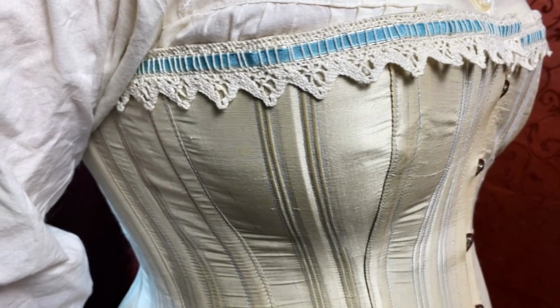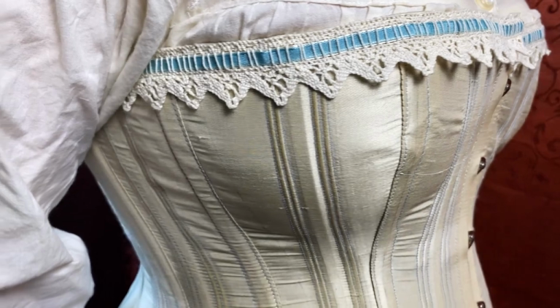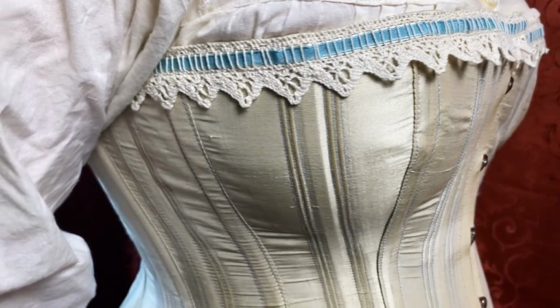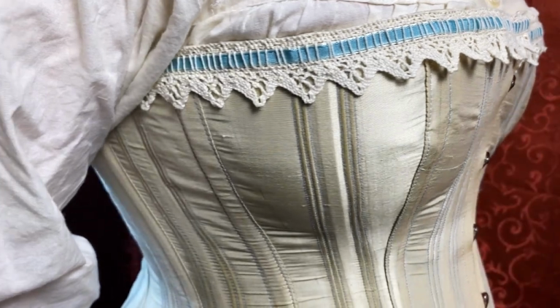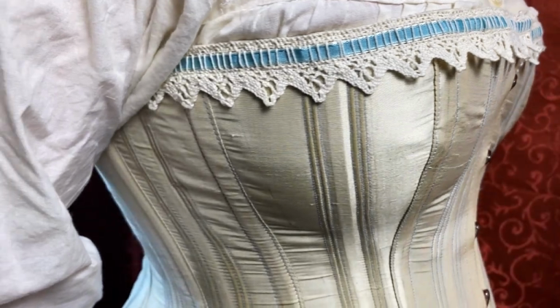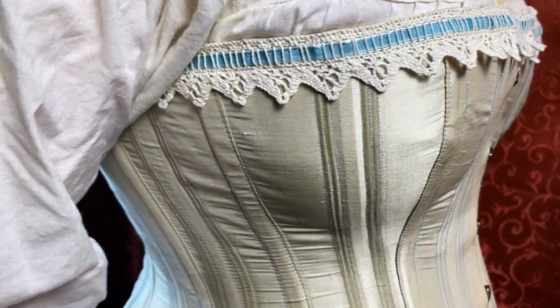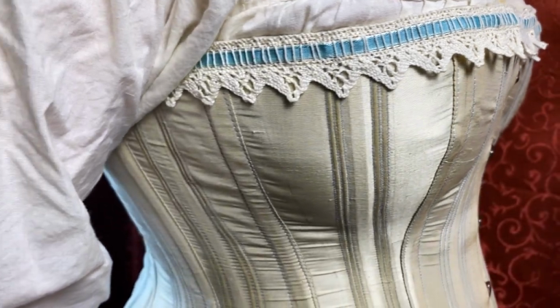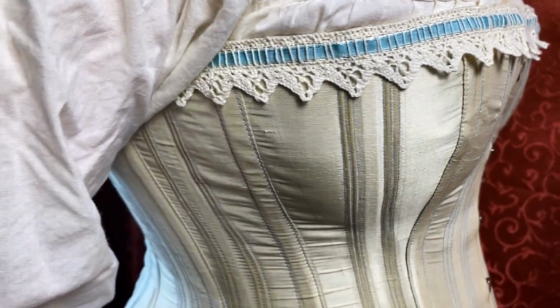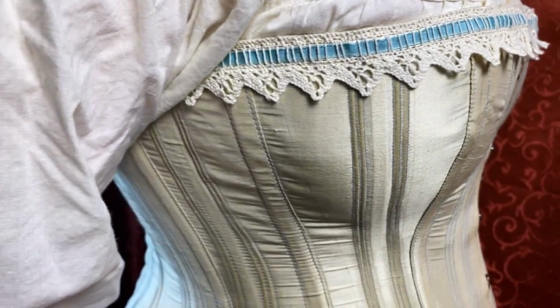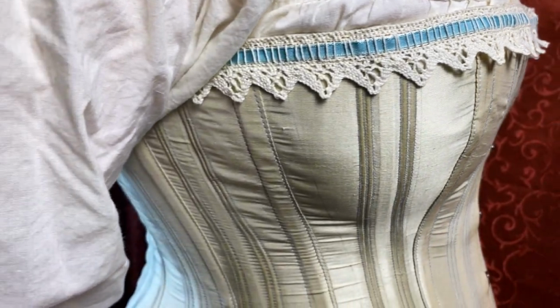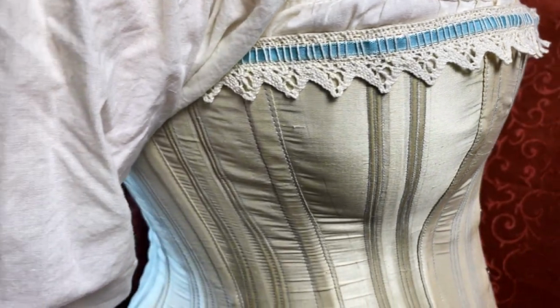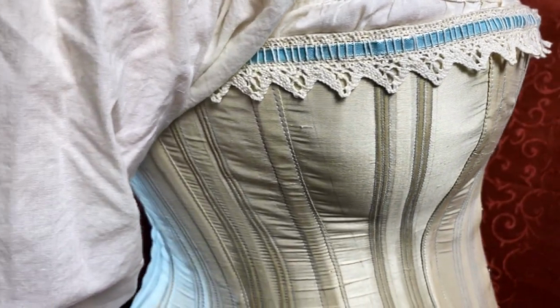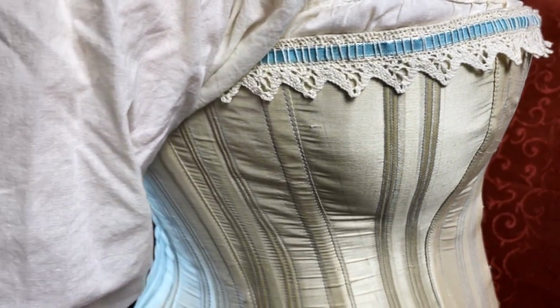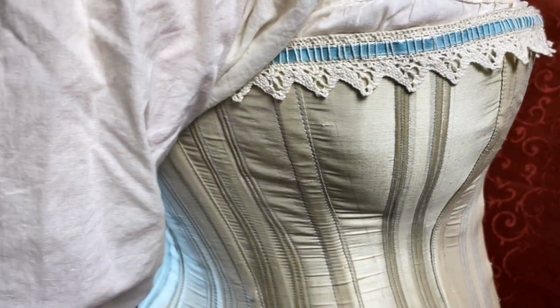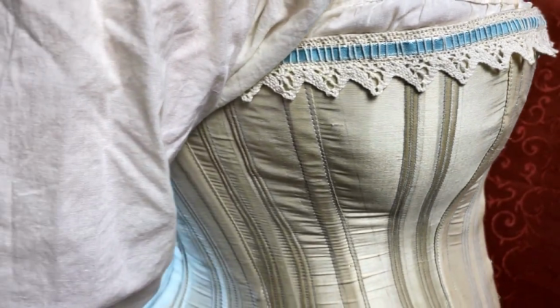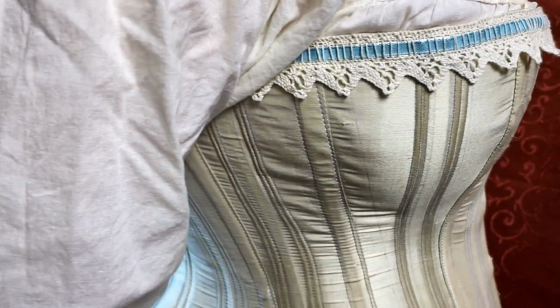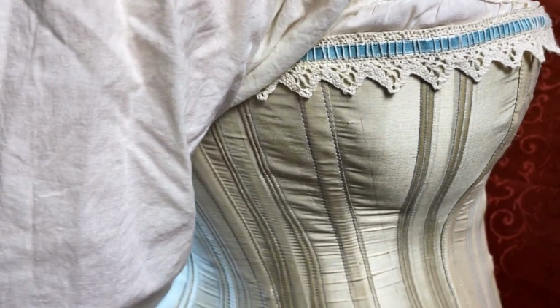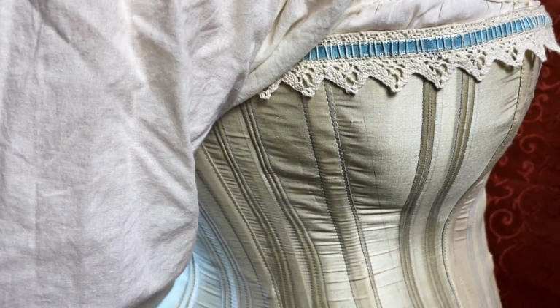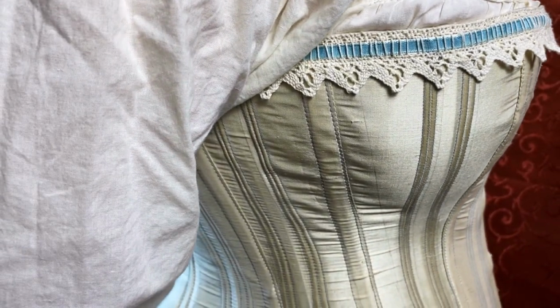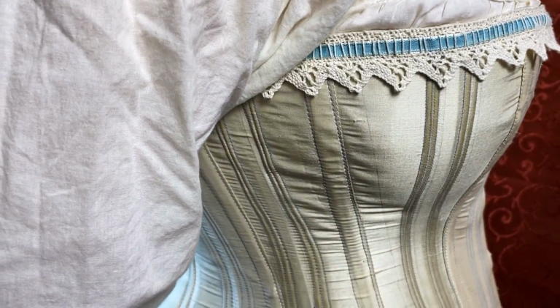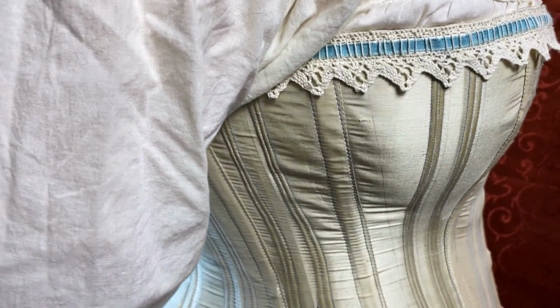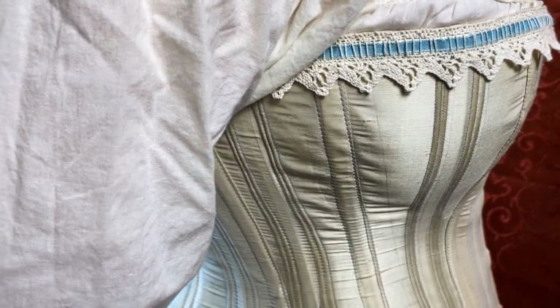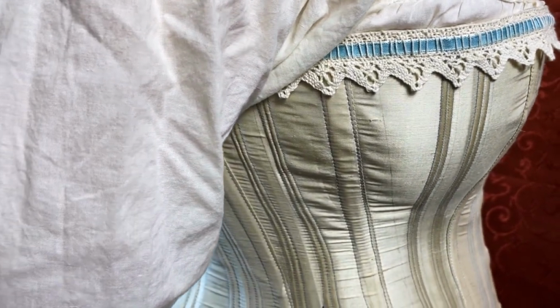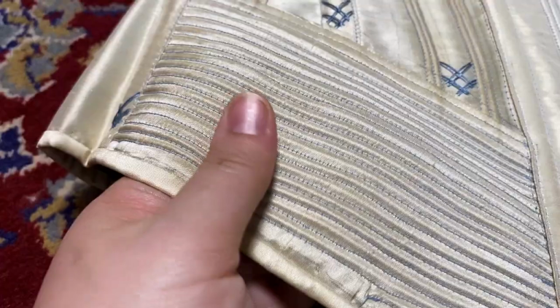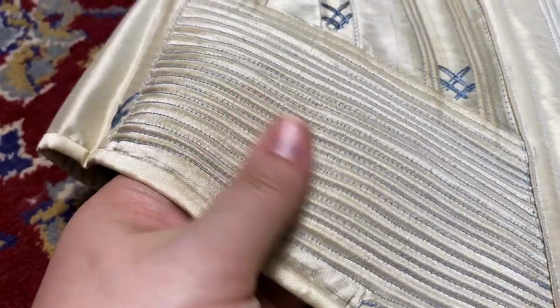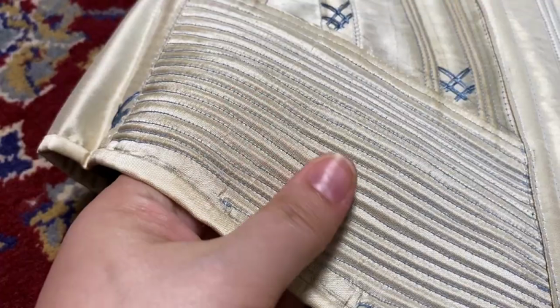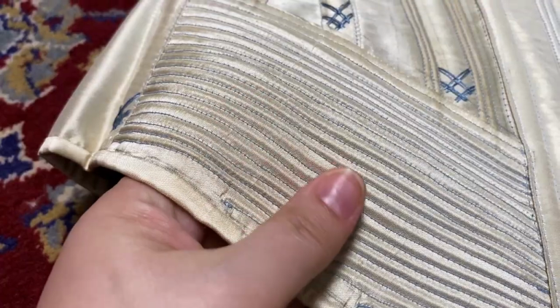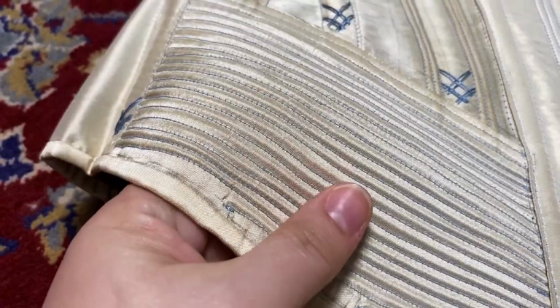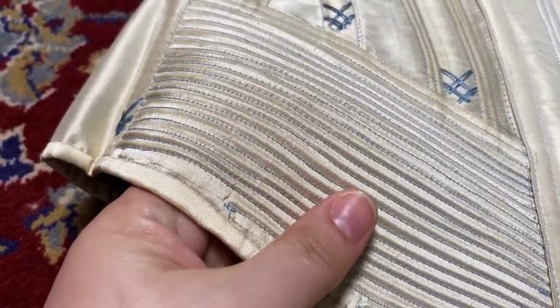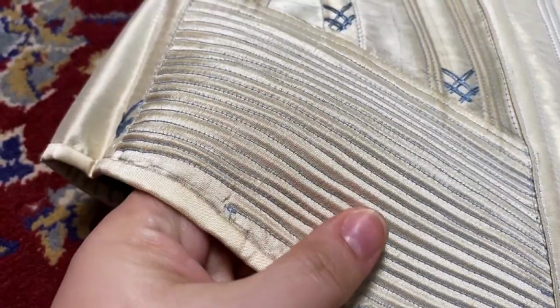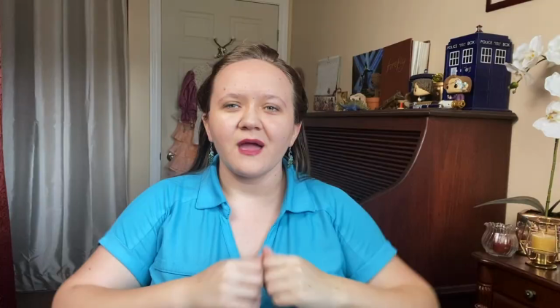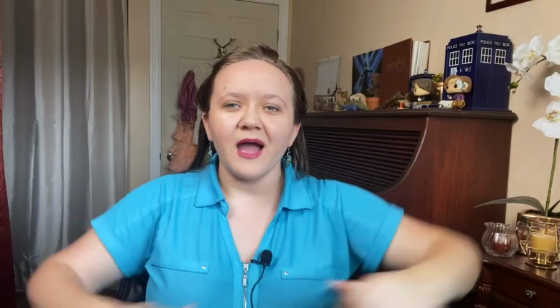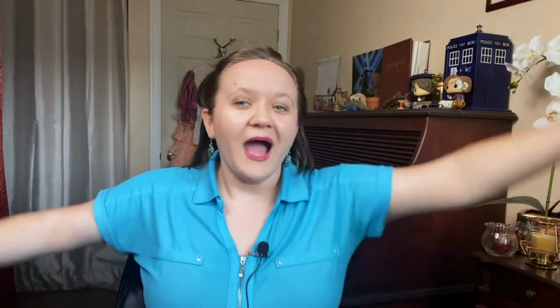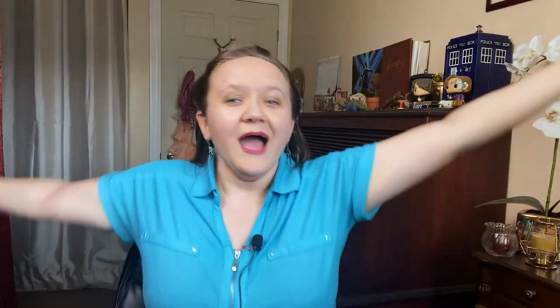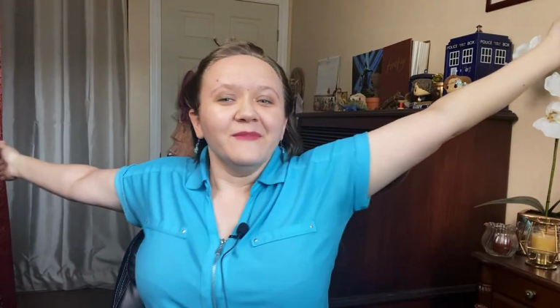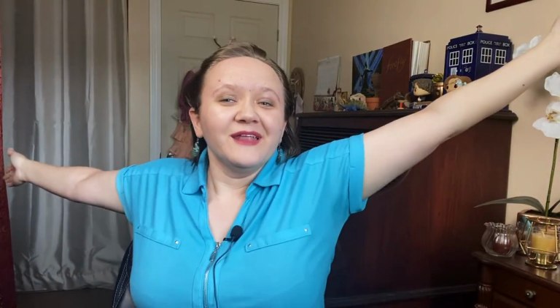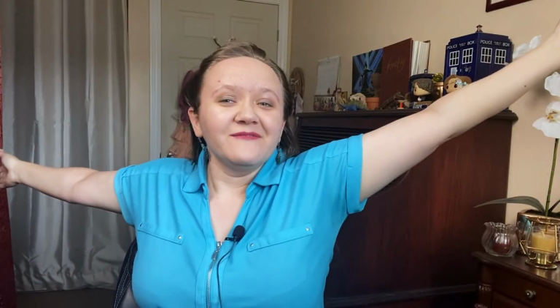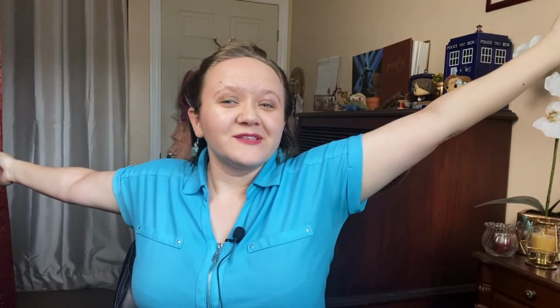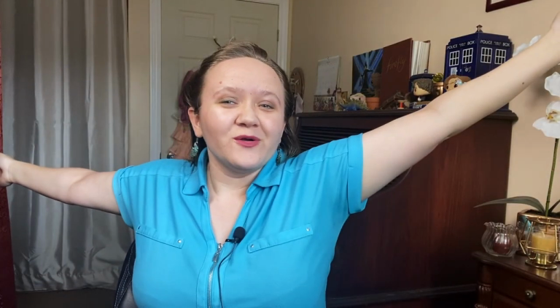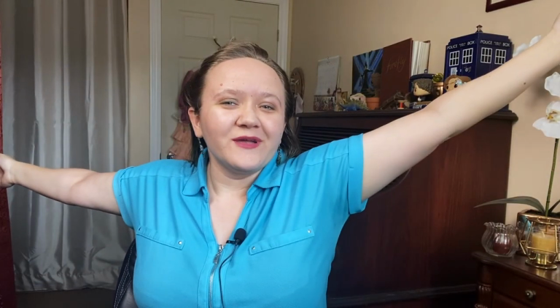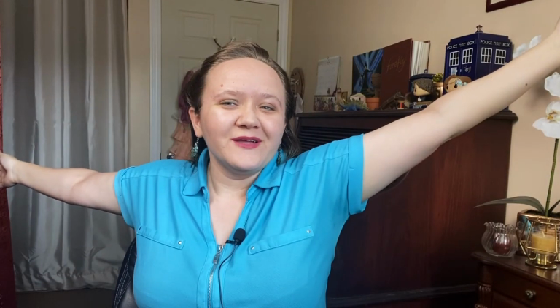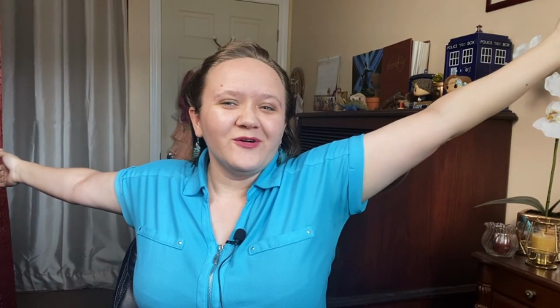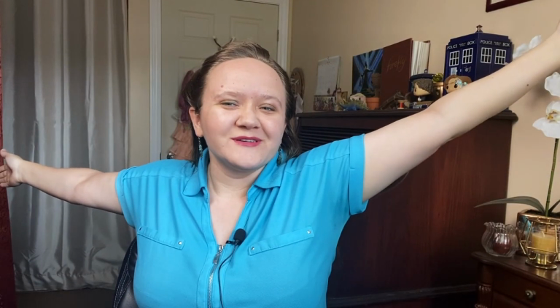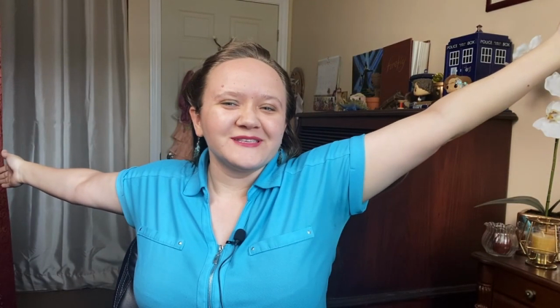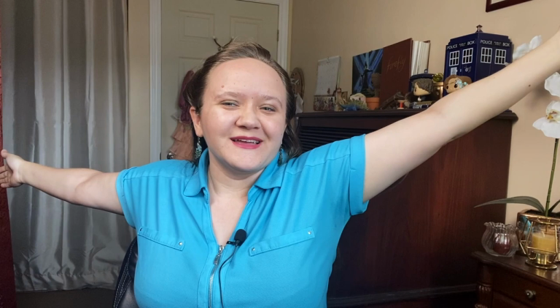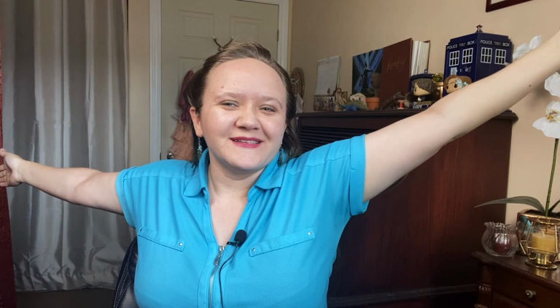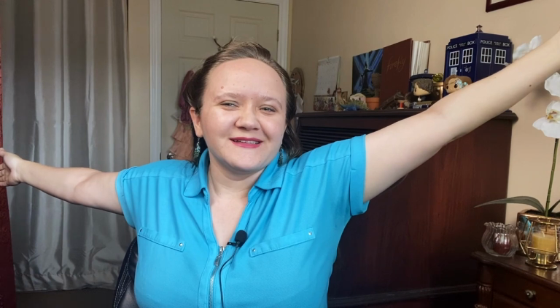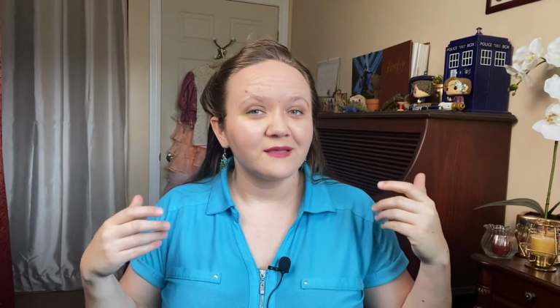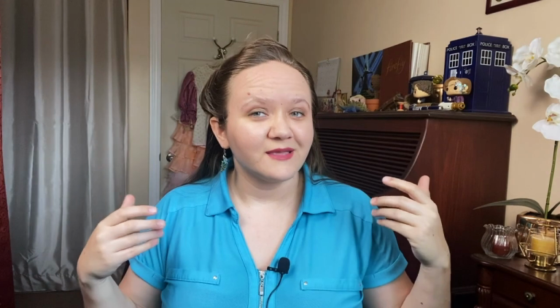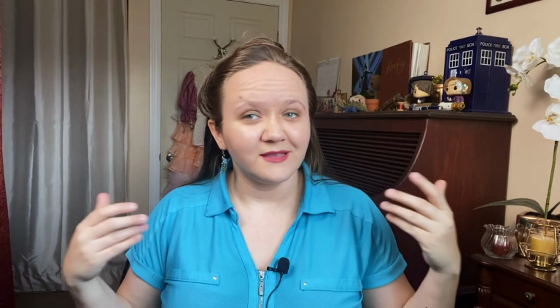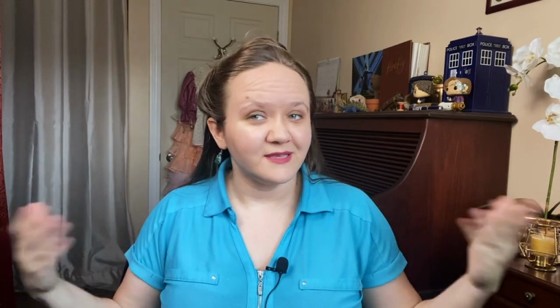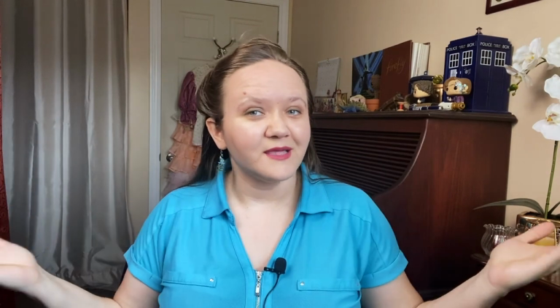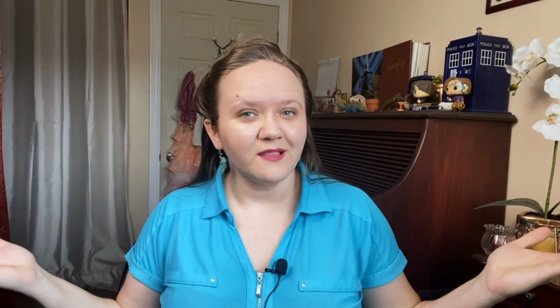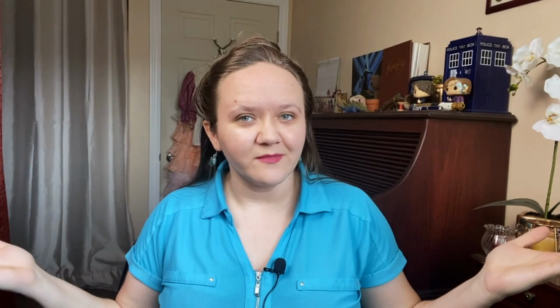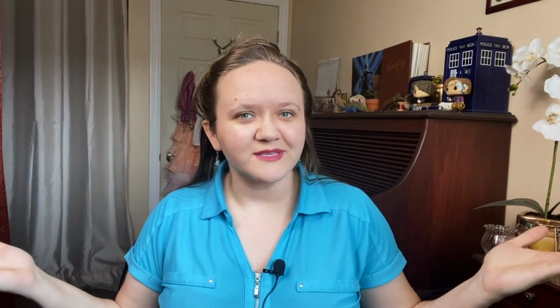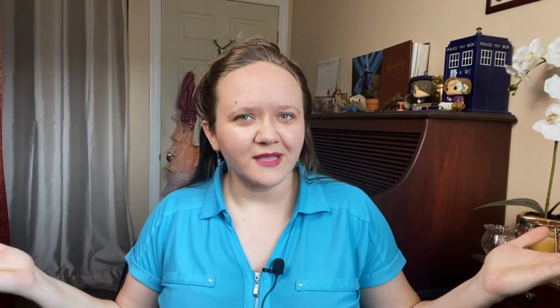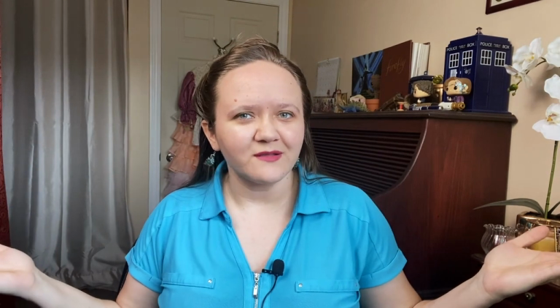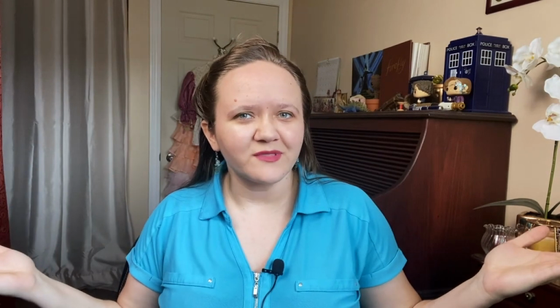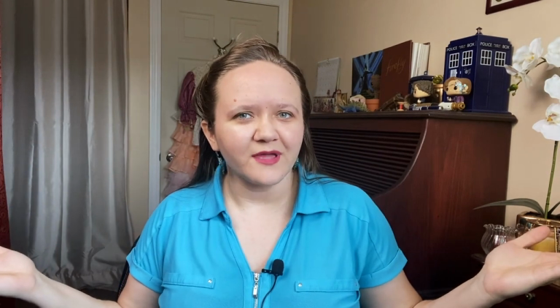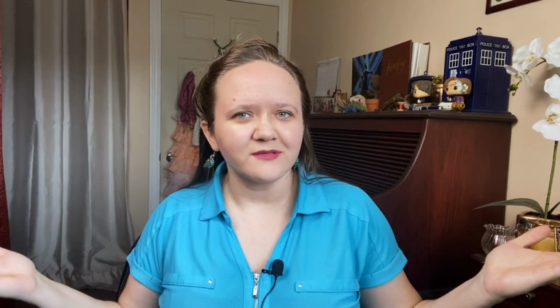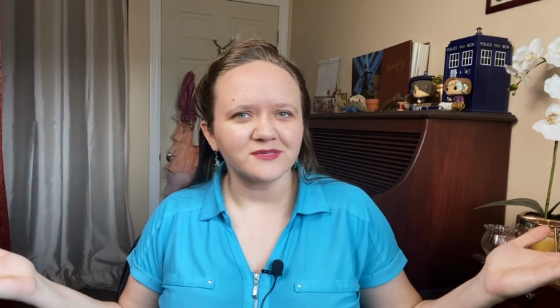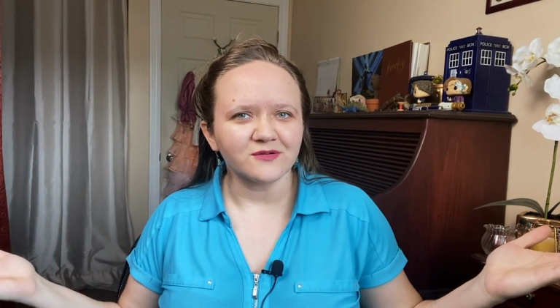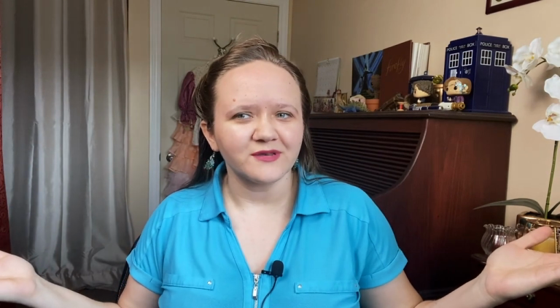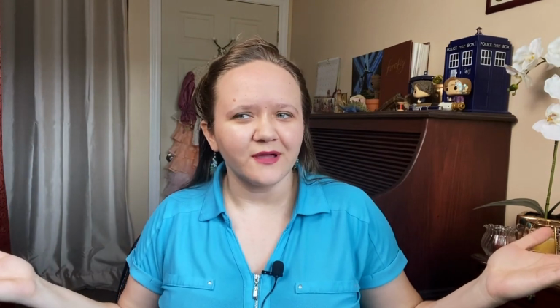The time is now. The day is here. I made a Victorian corset! Can you tell I'm excited with how this turned out?